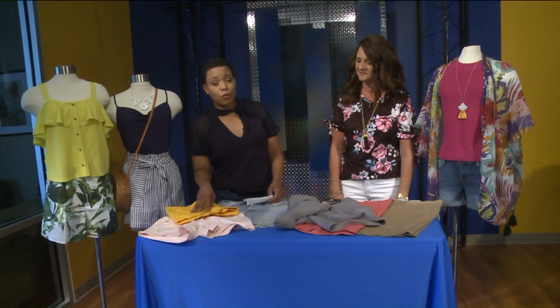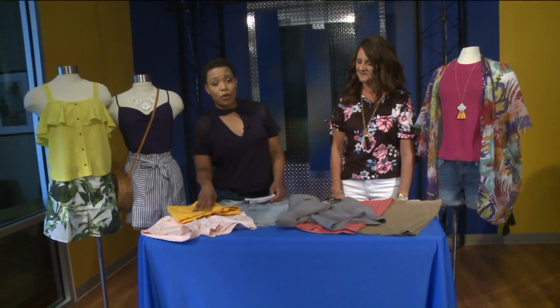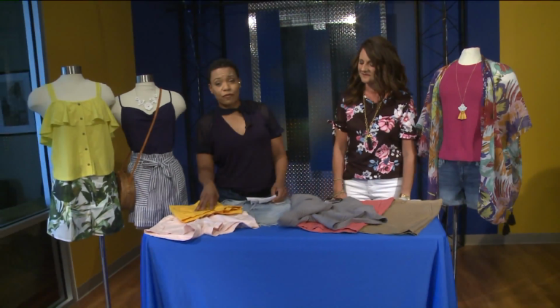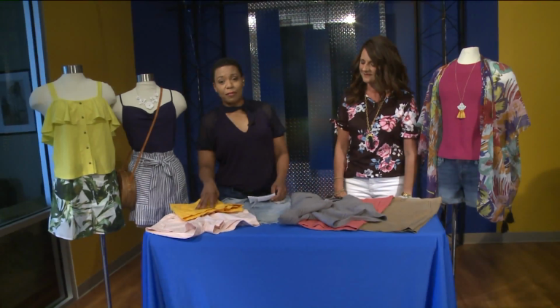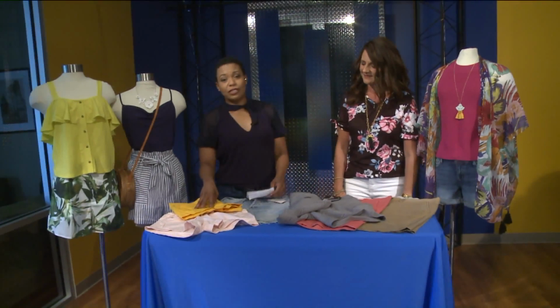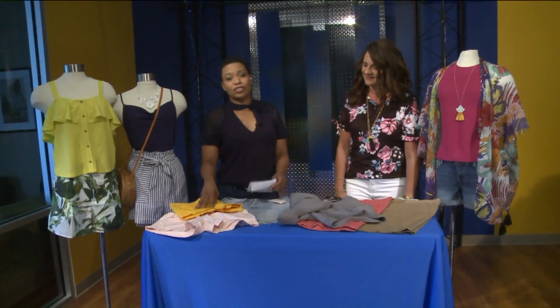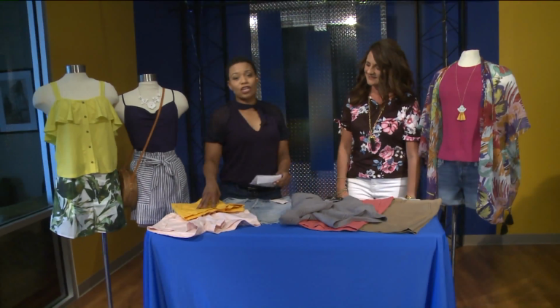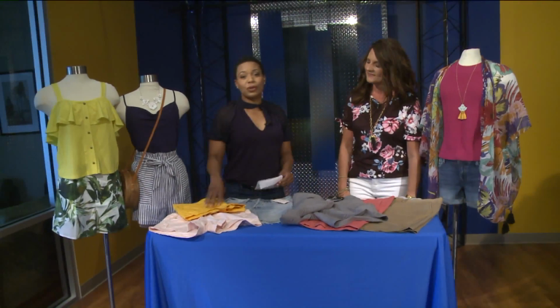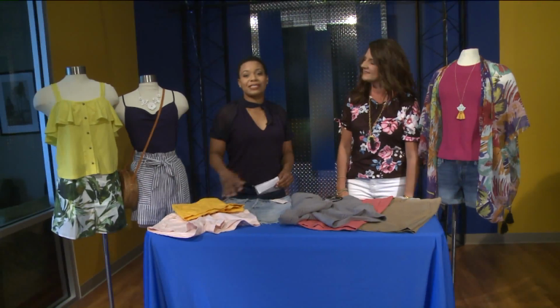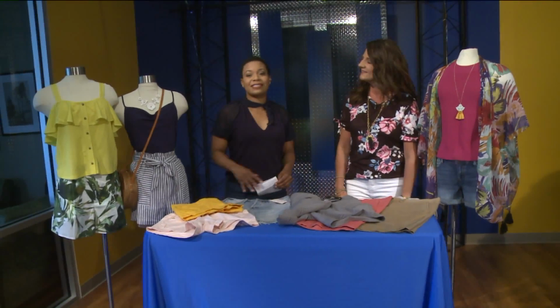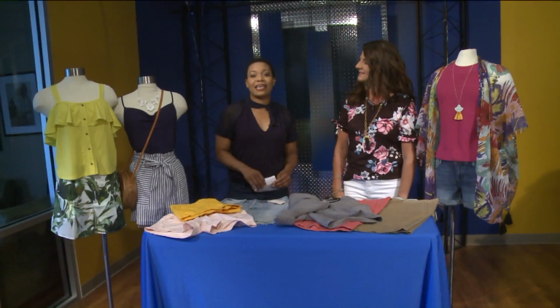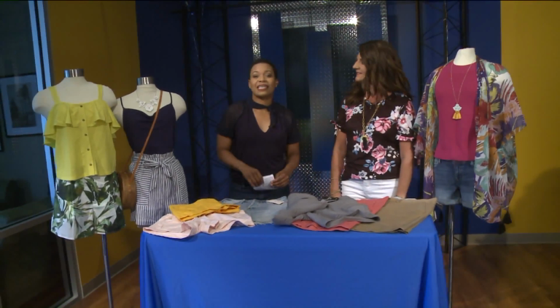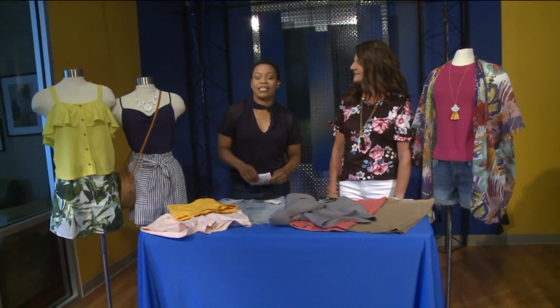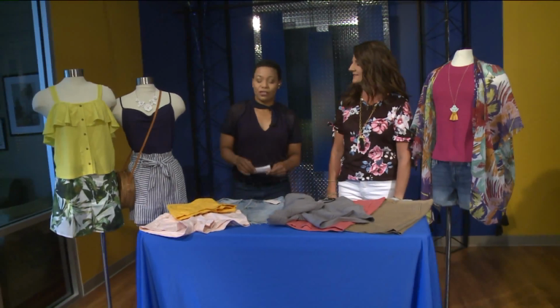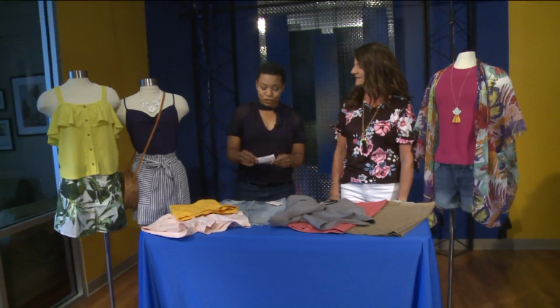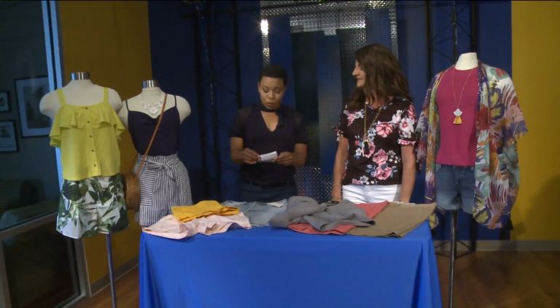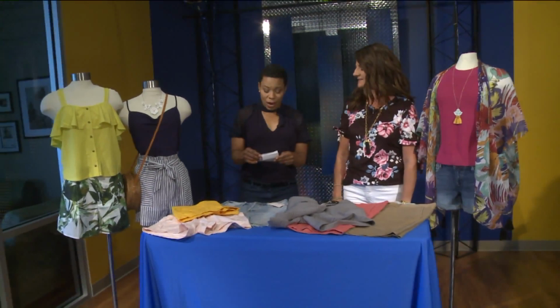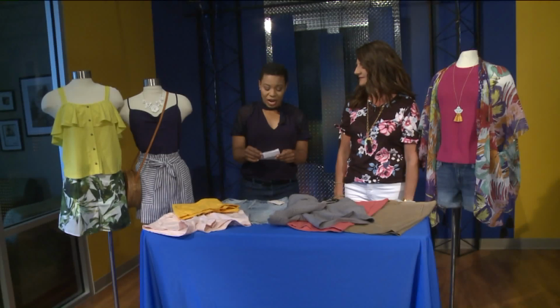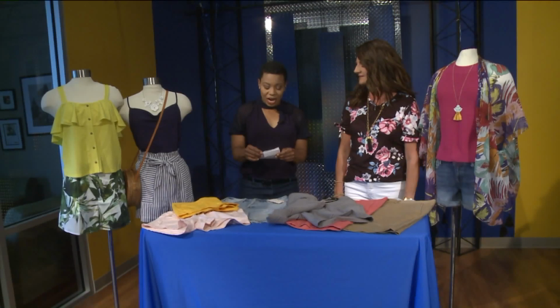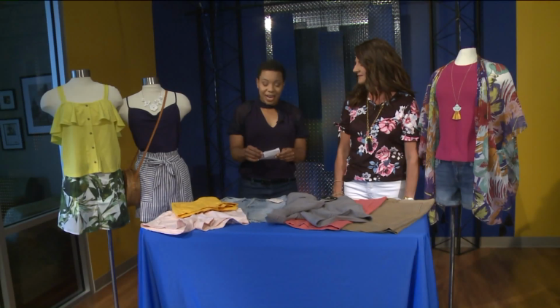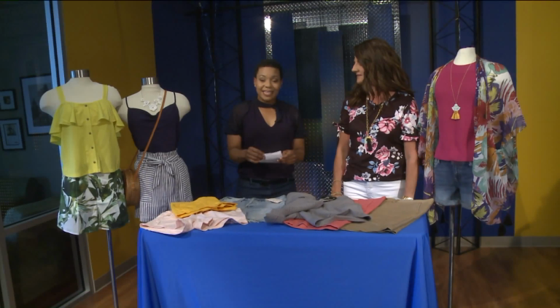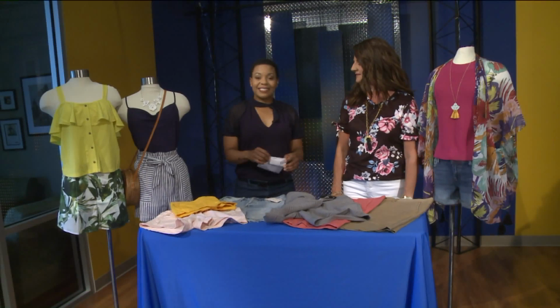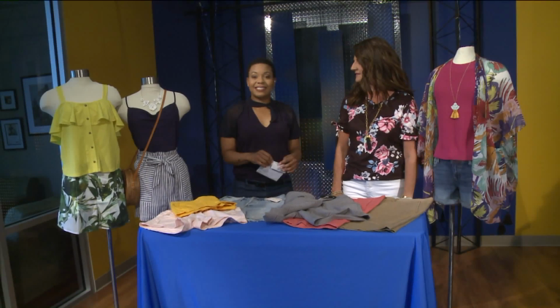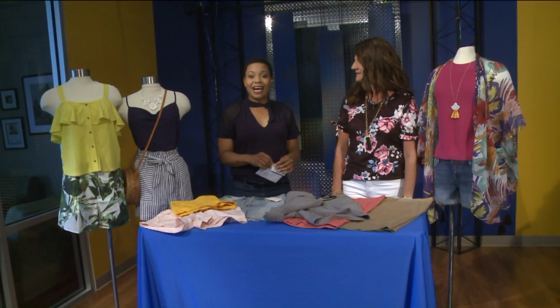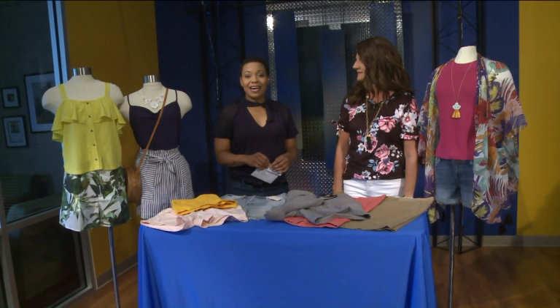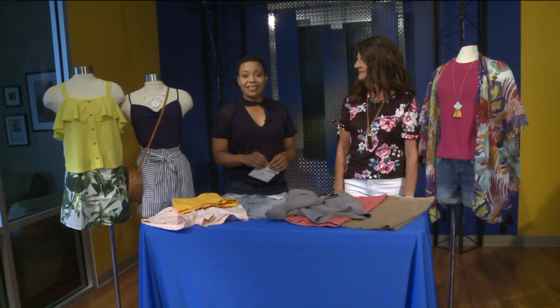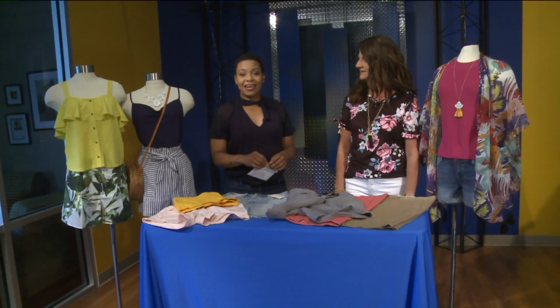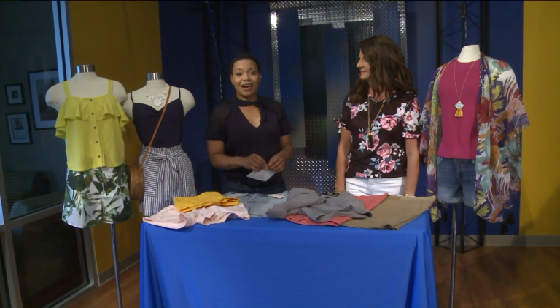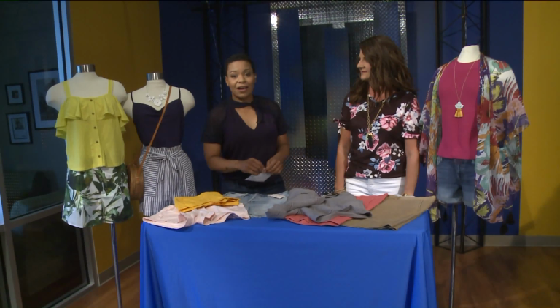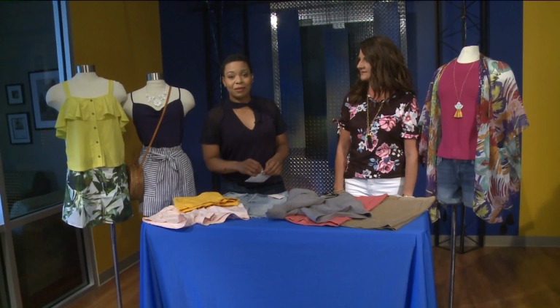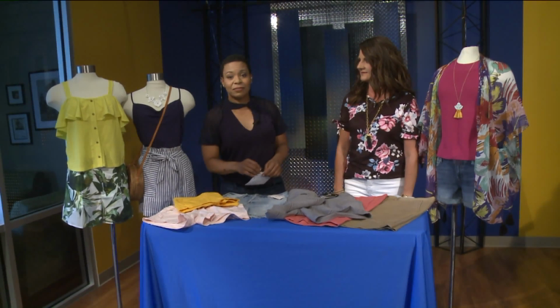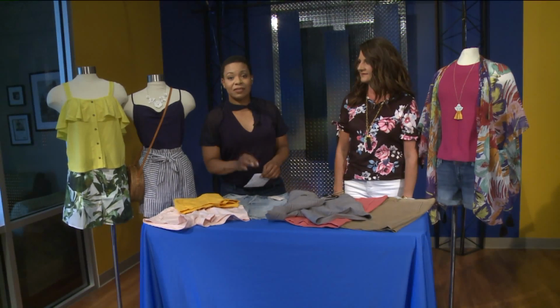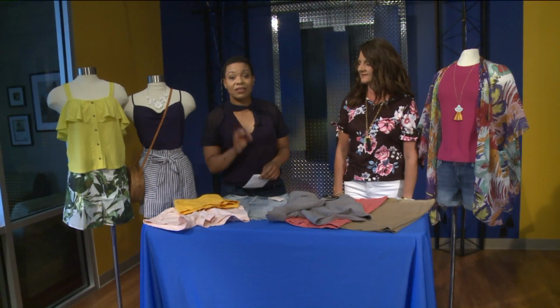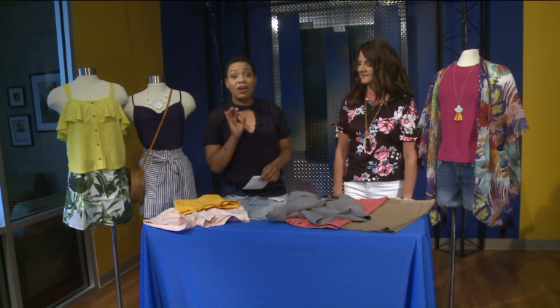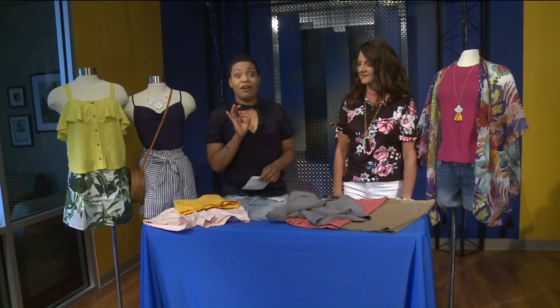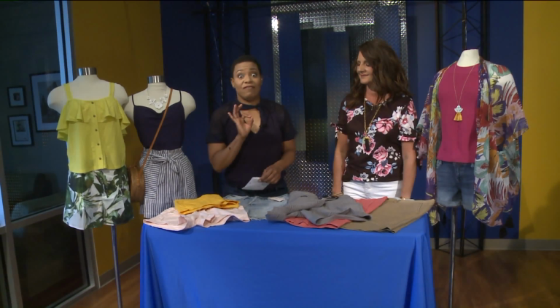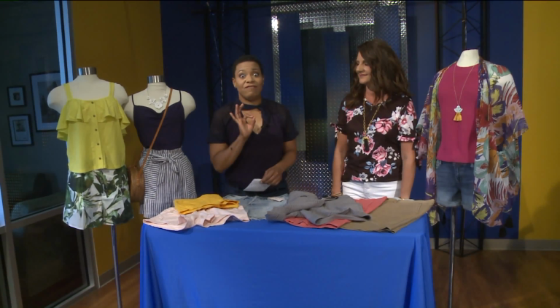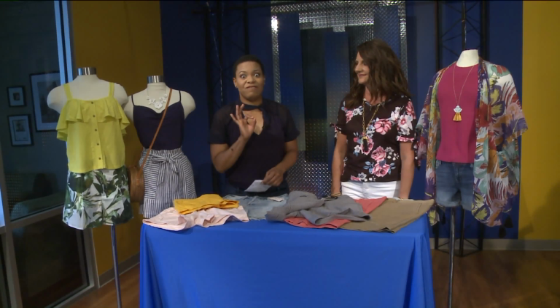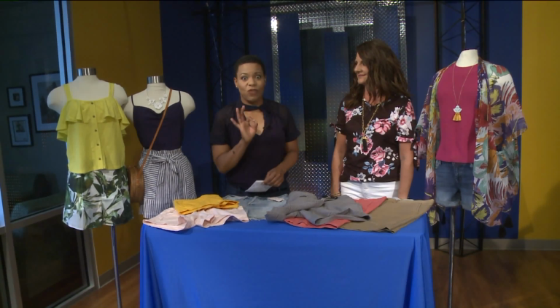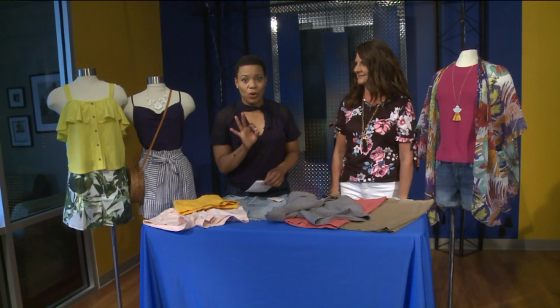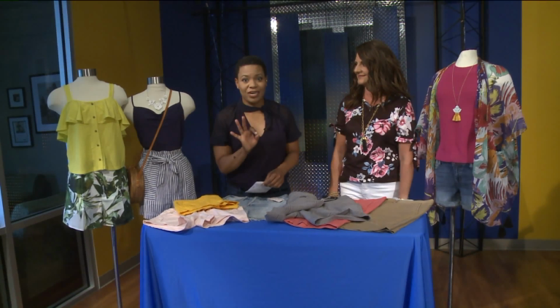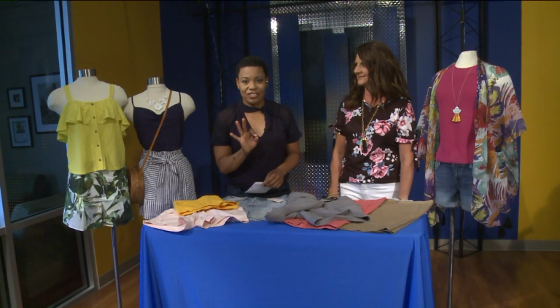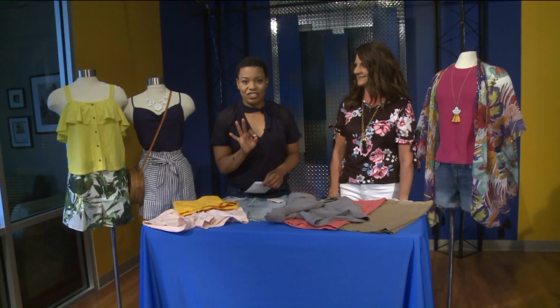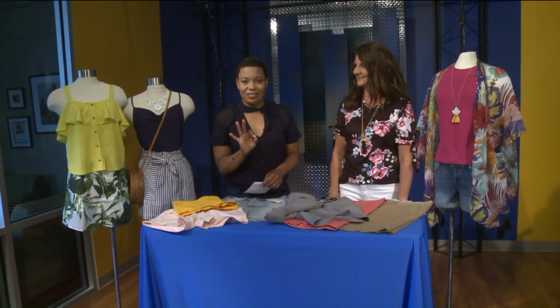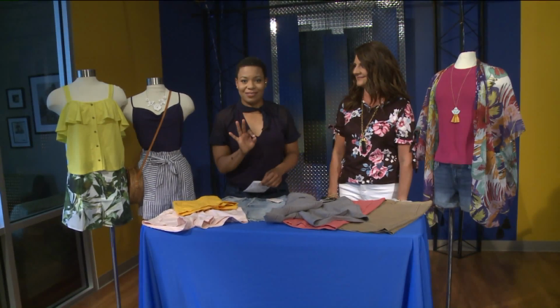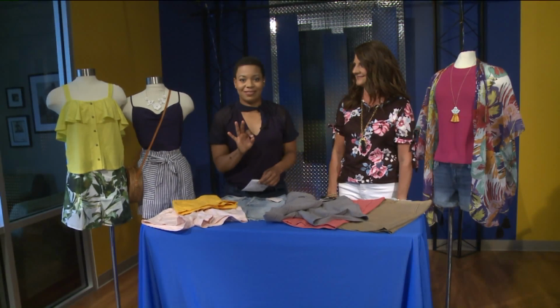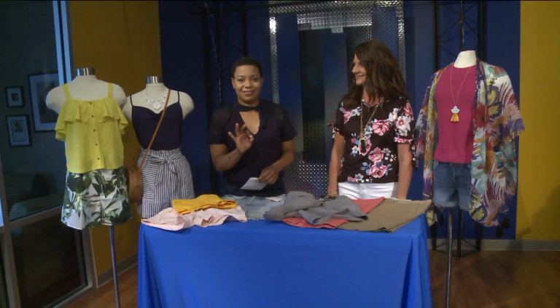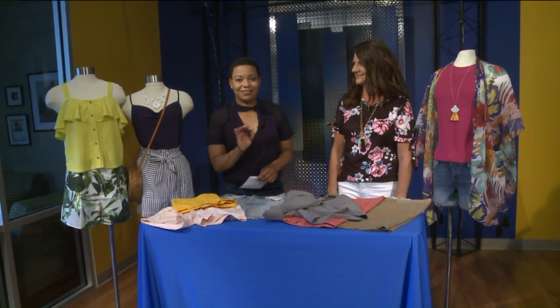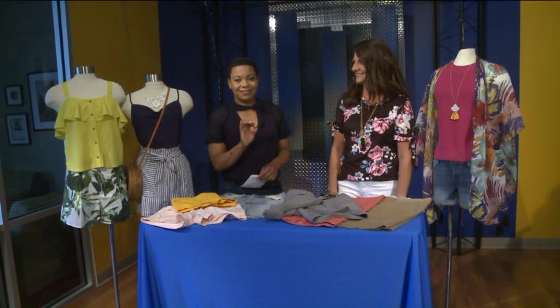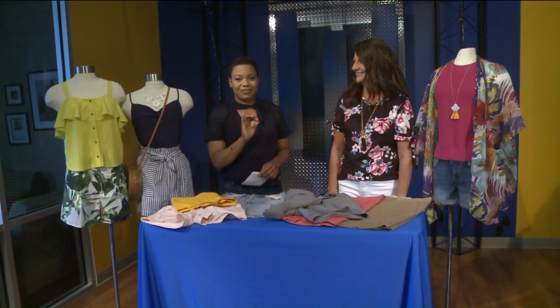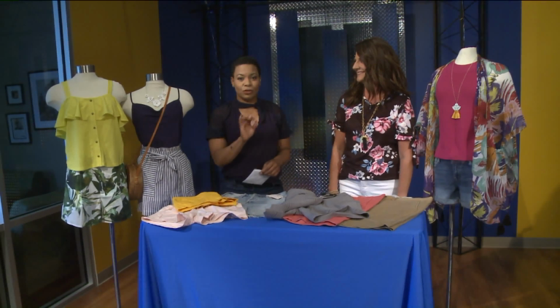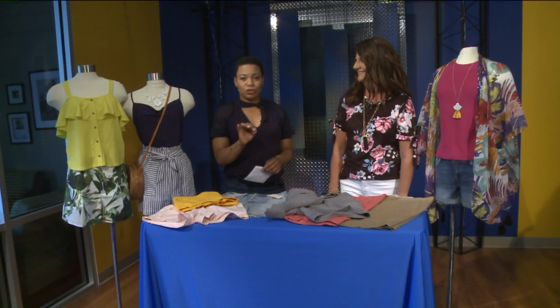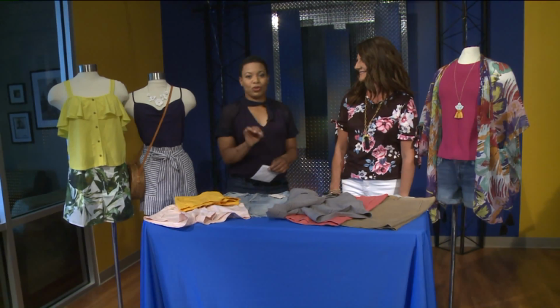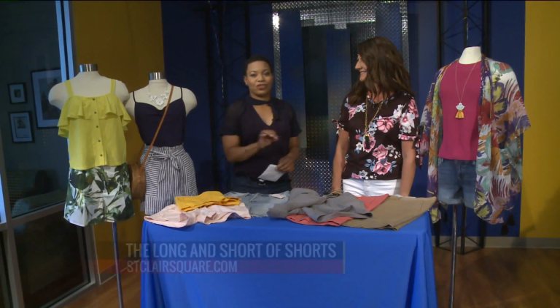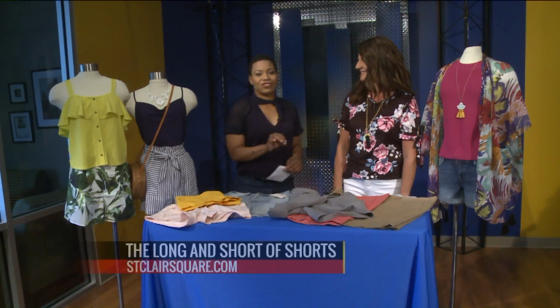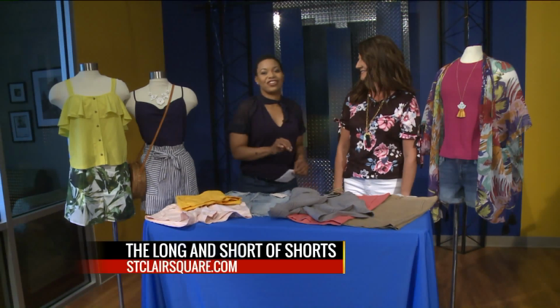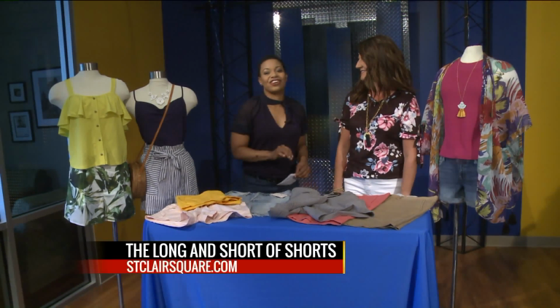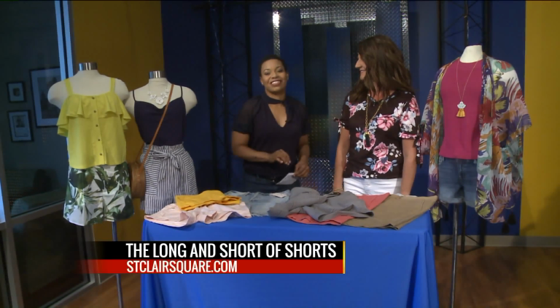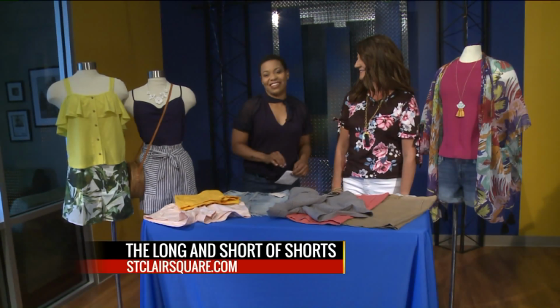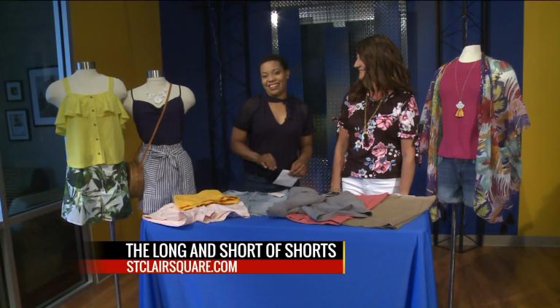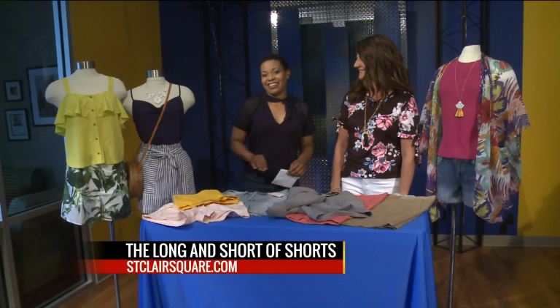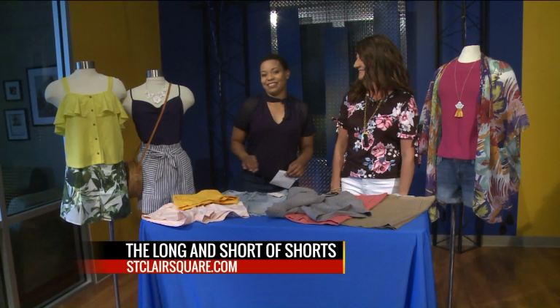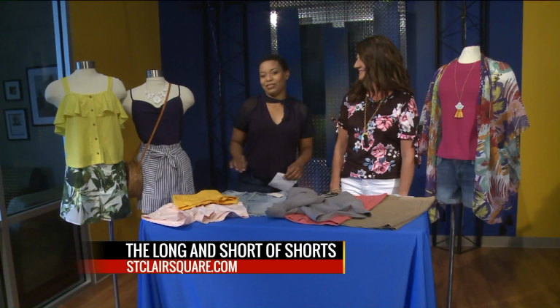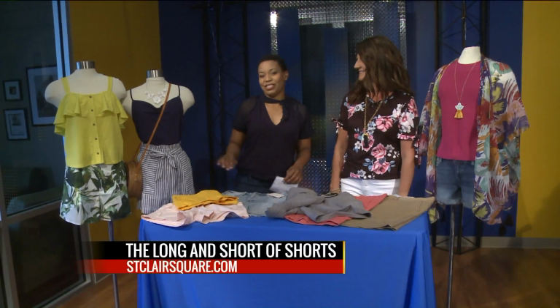For more information, go to StClairSquare.com. Four inches, no shorter — here on the 9 a.m. show.